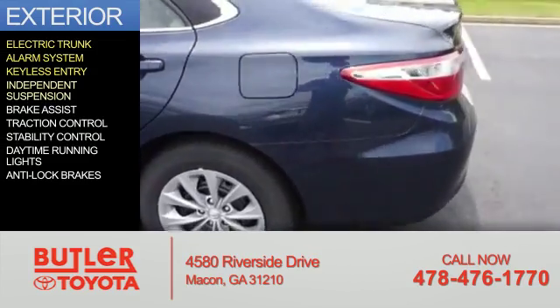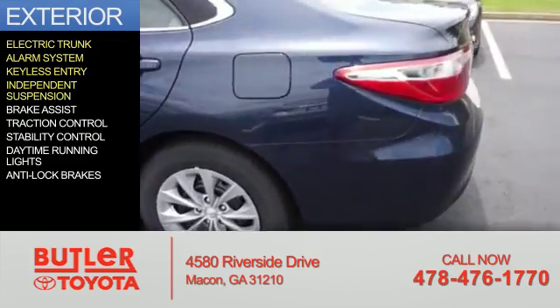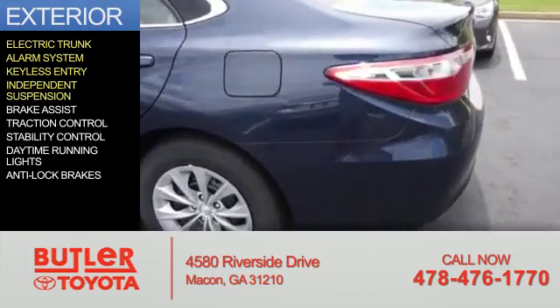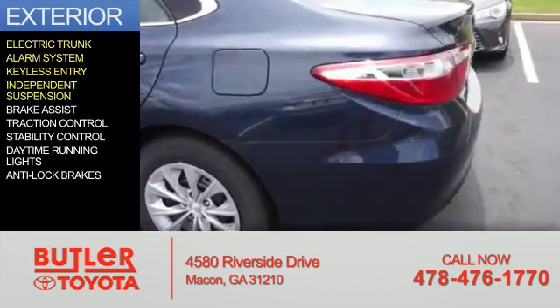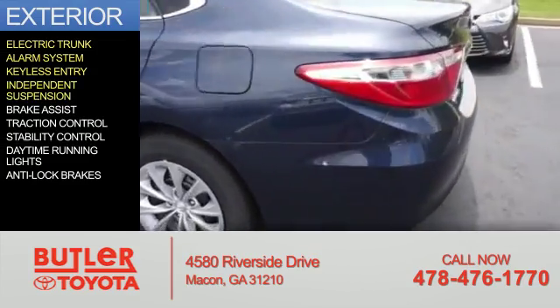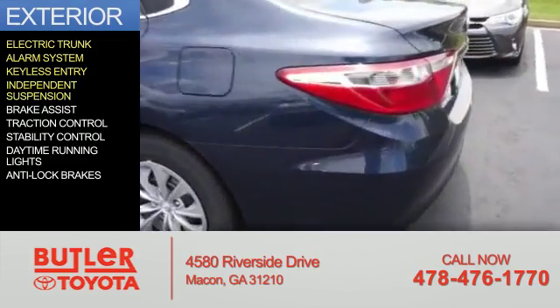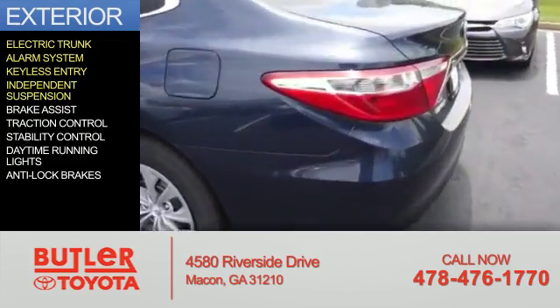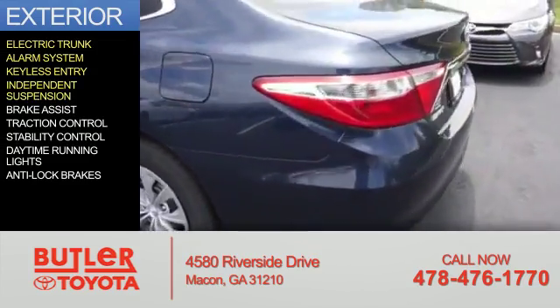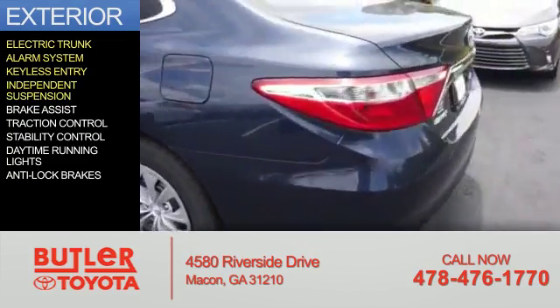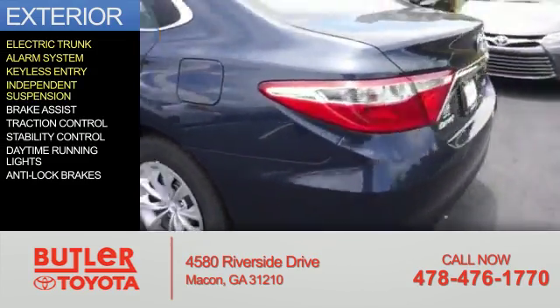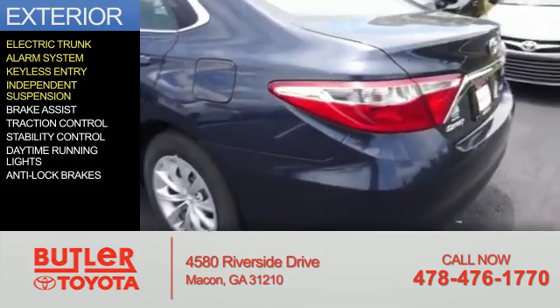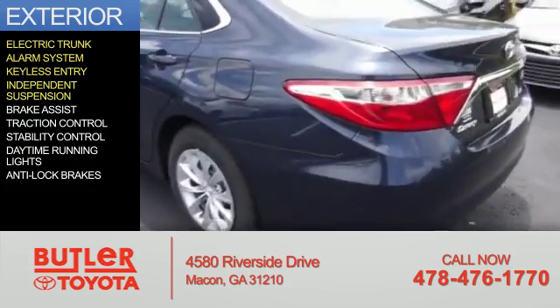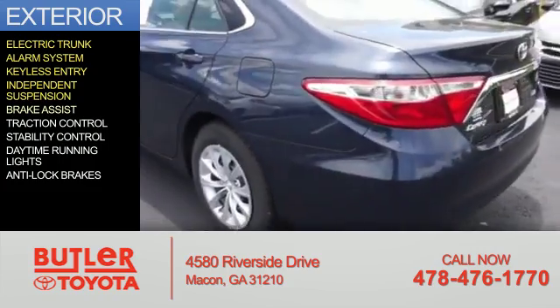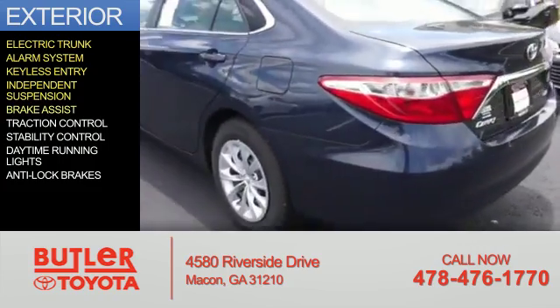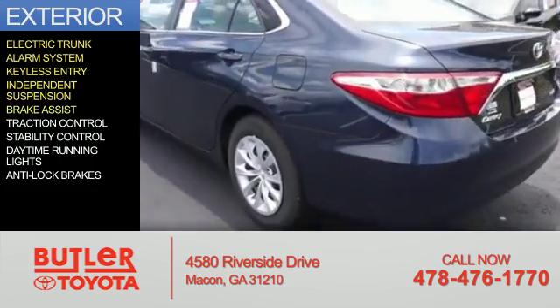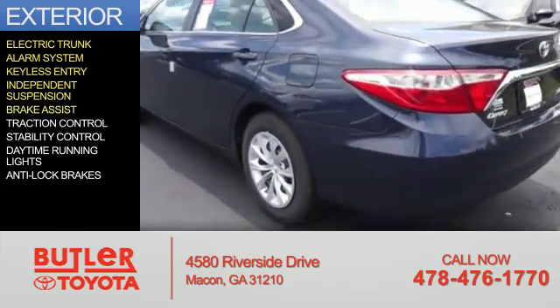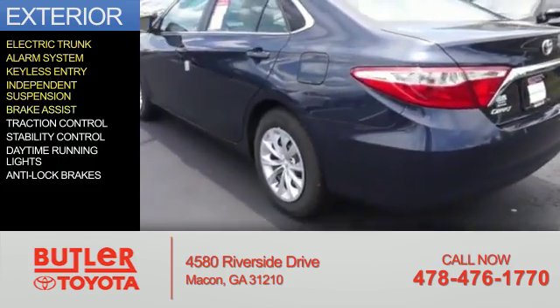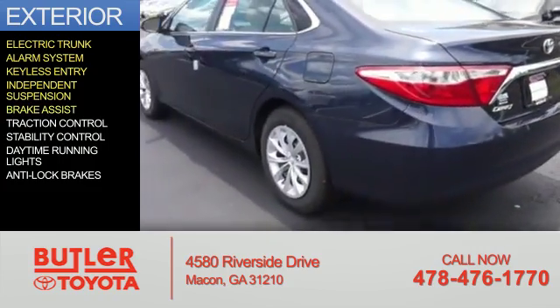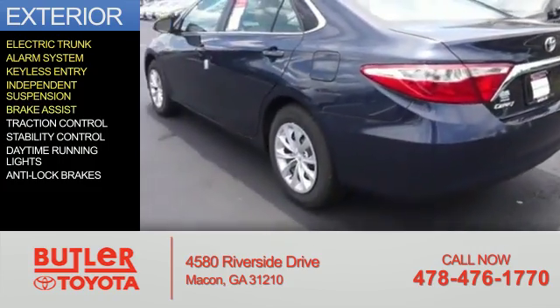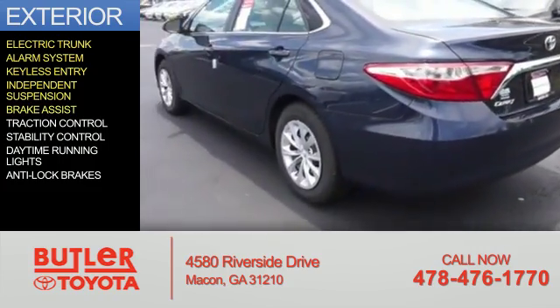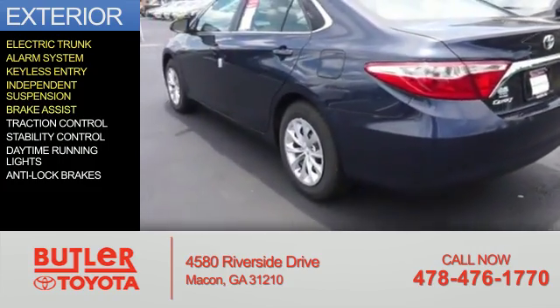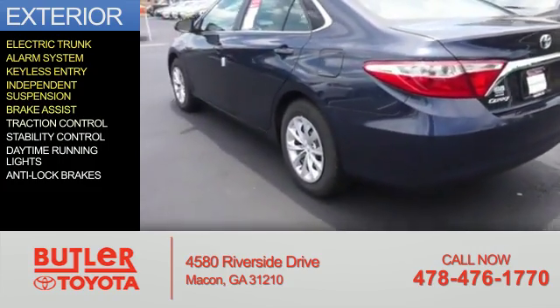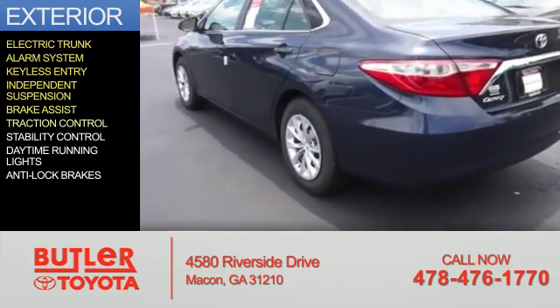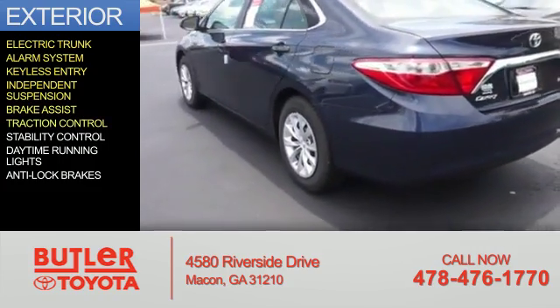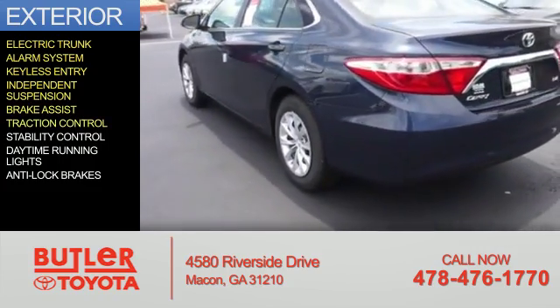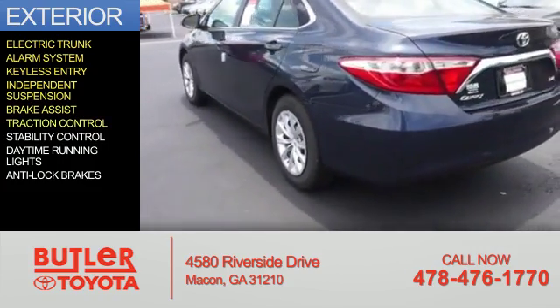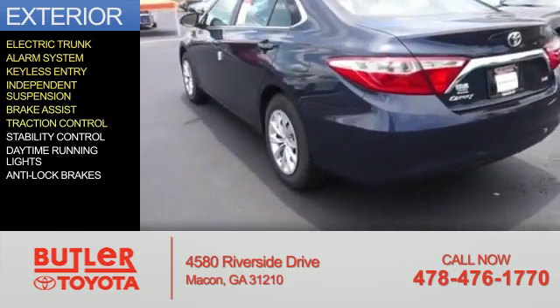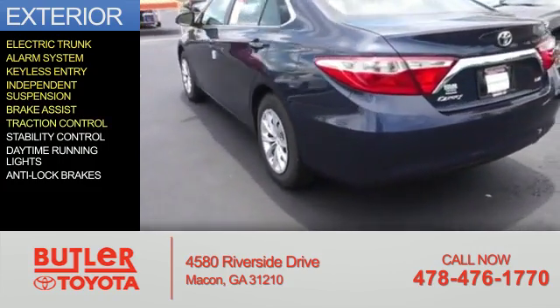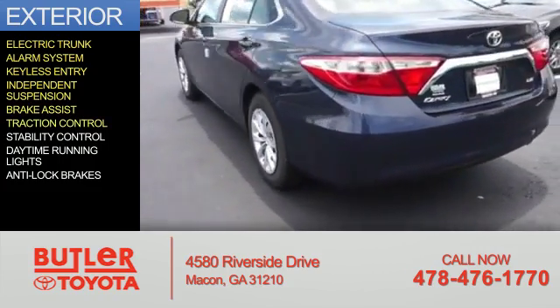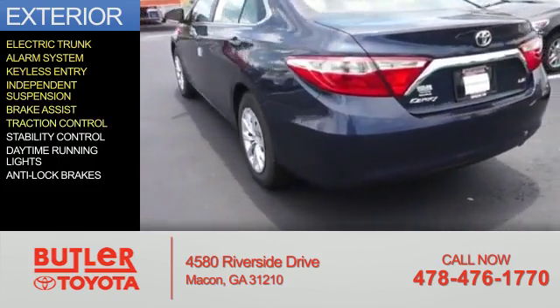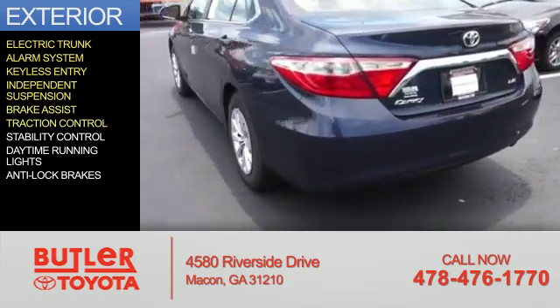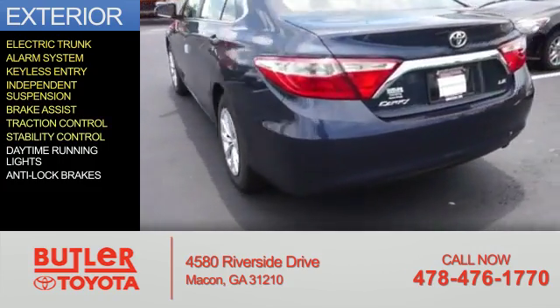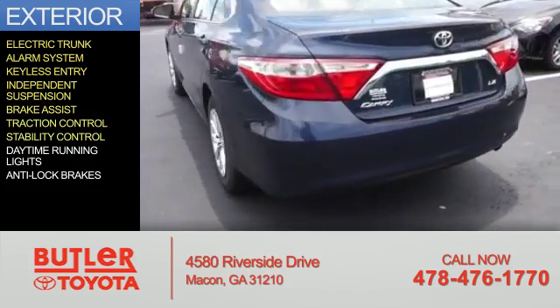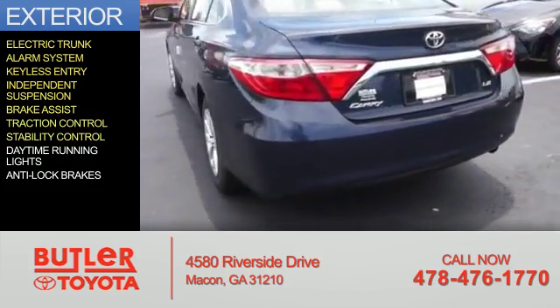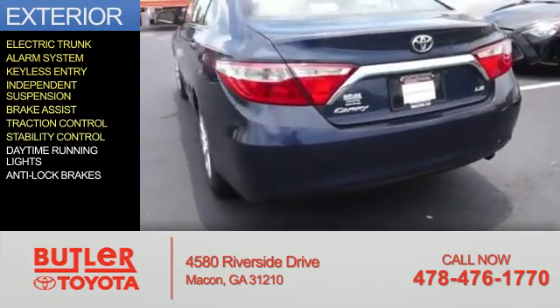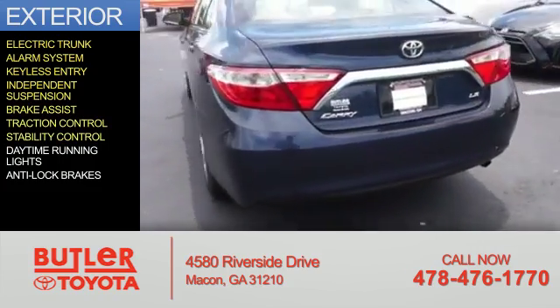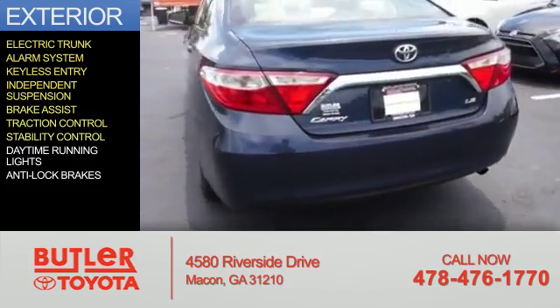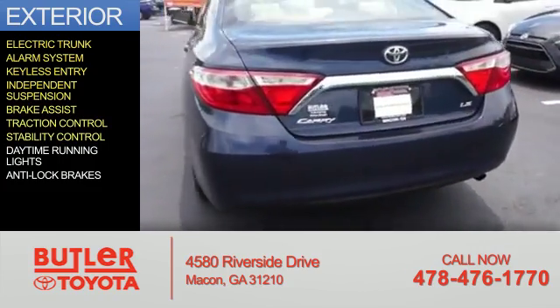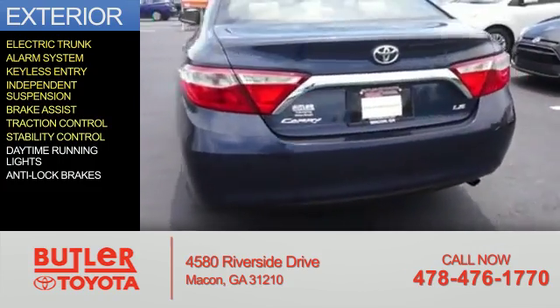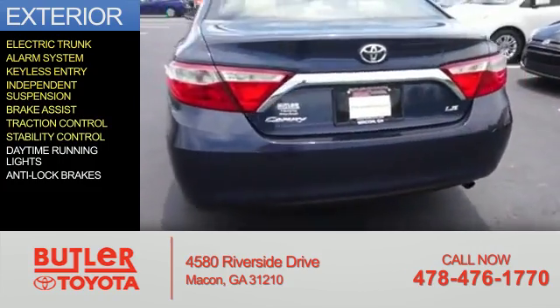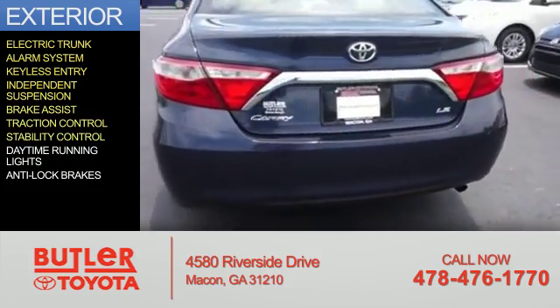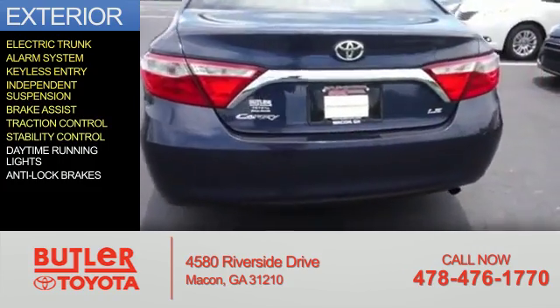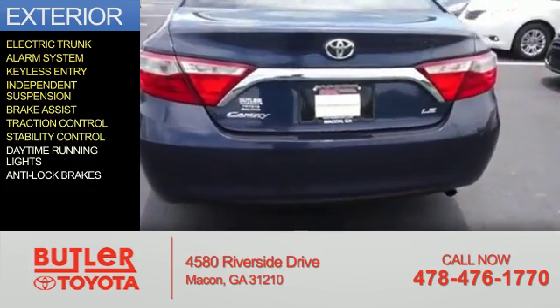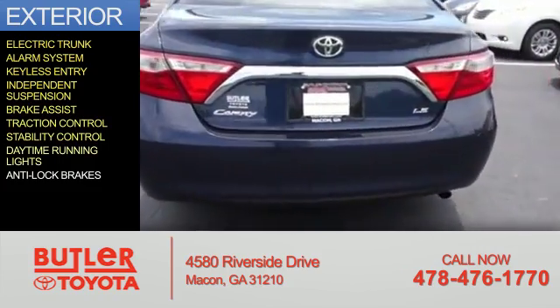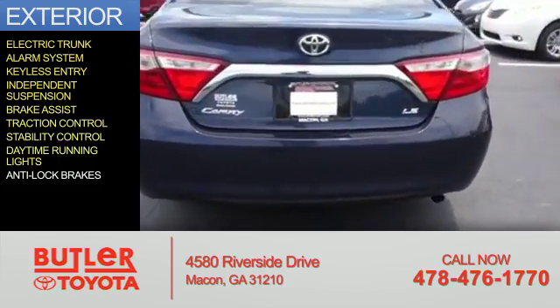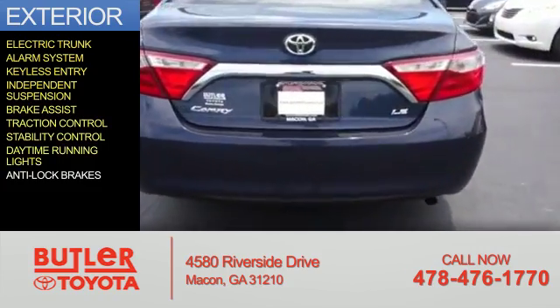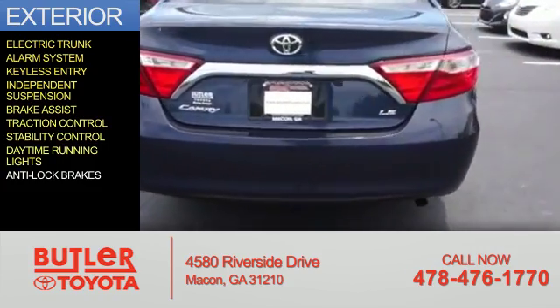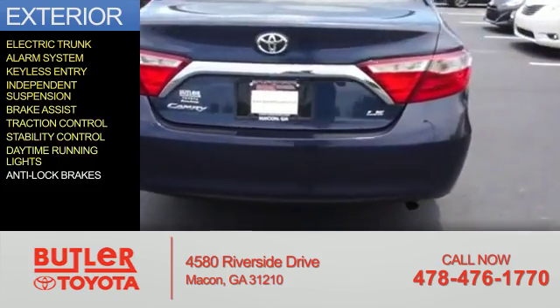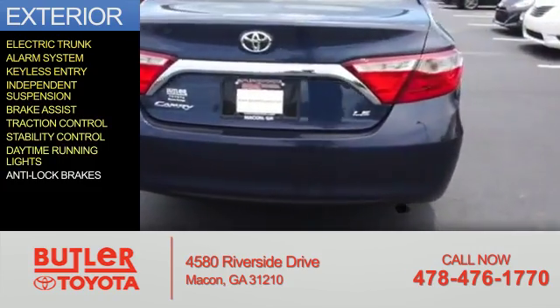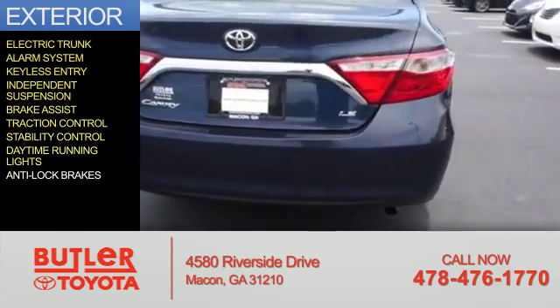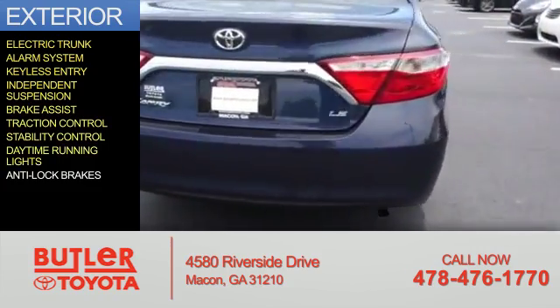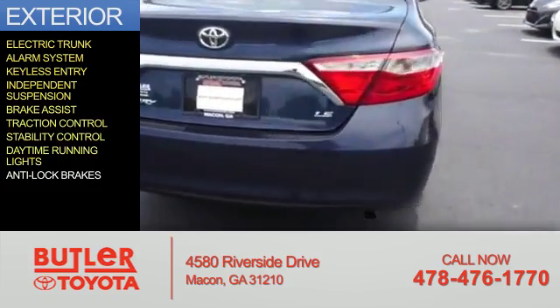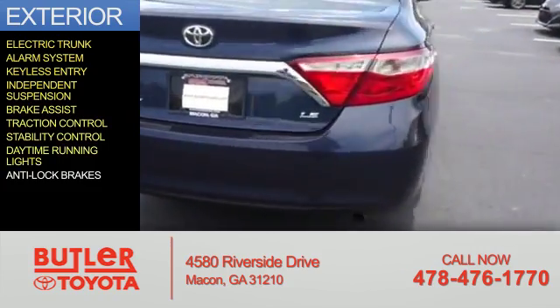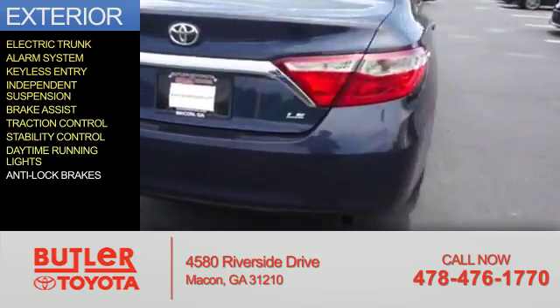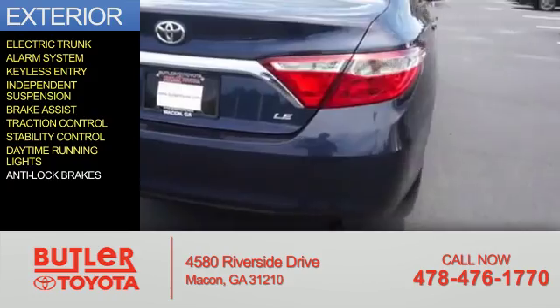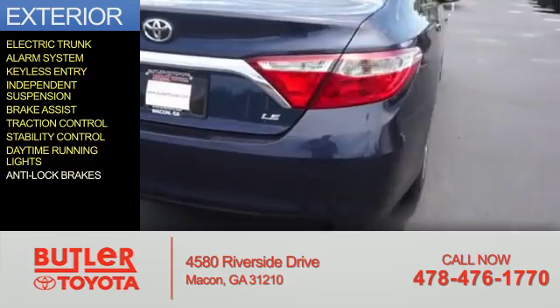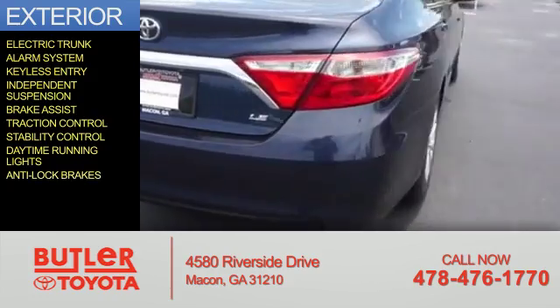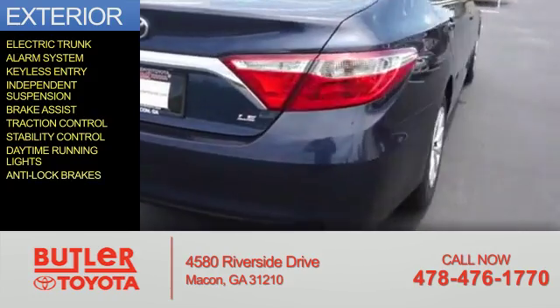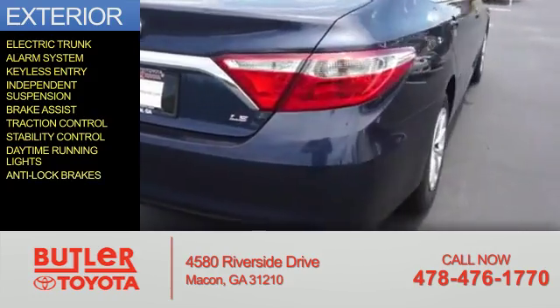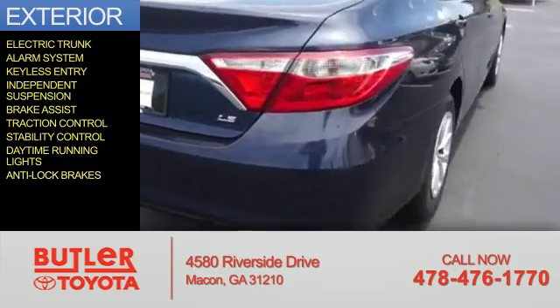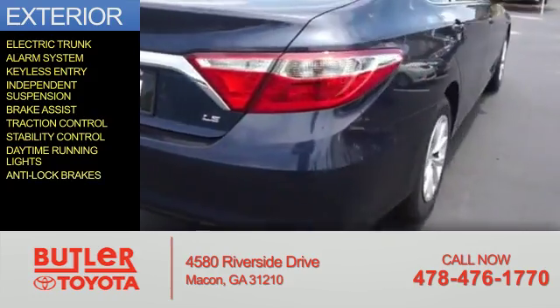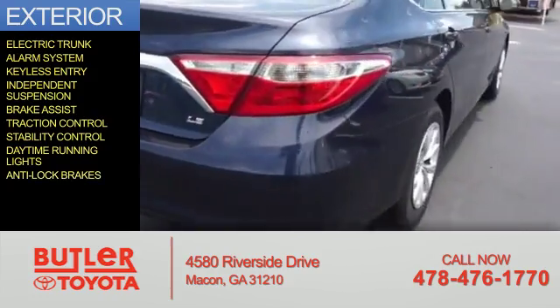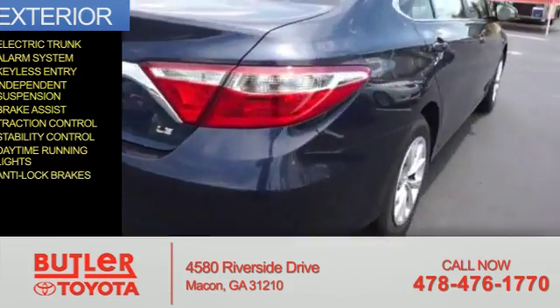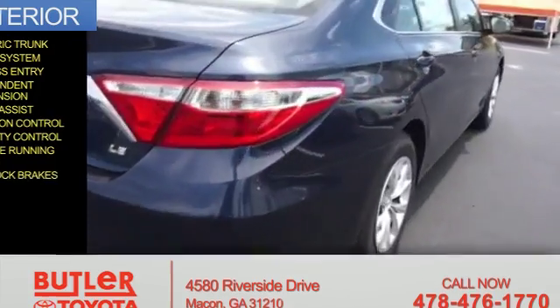Independent suspension, brake assist, traction control, stability control, daytime running lights, and anti-lock brakes.